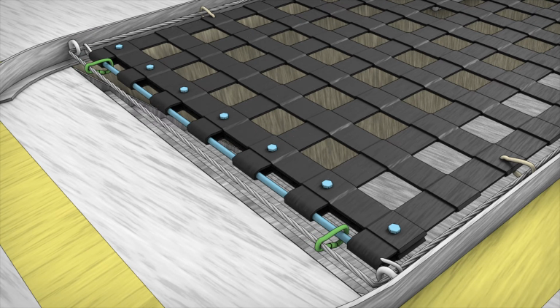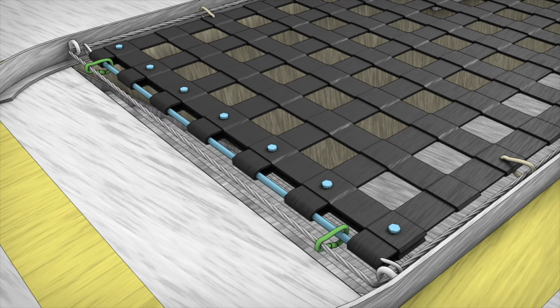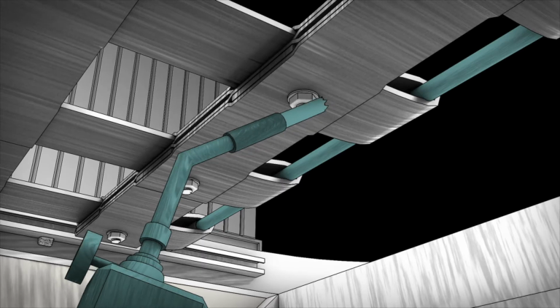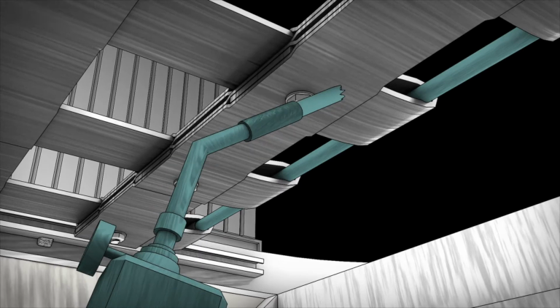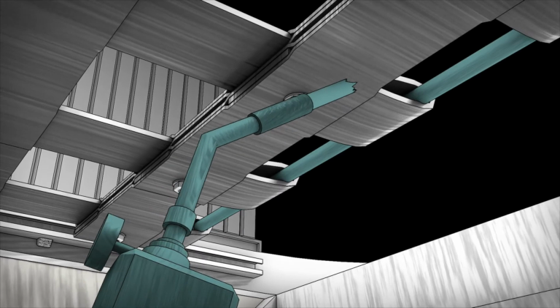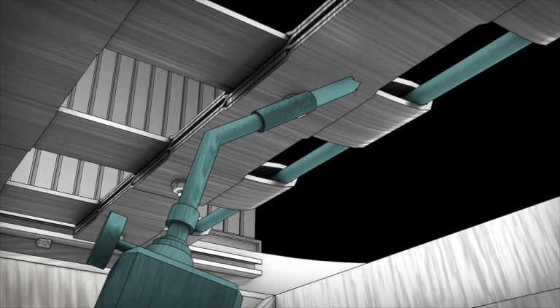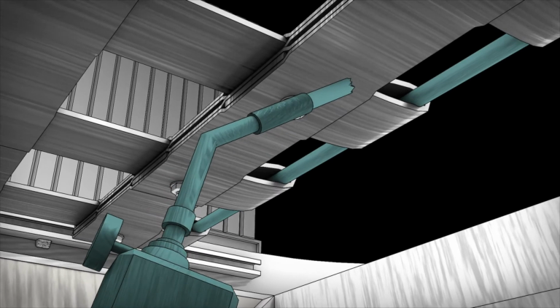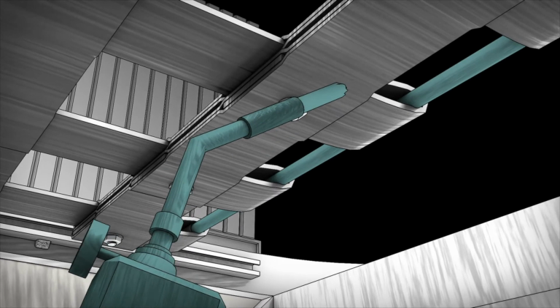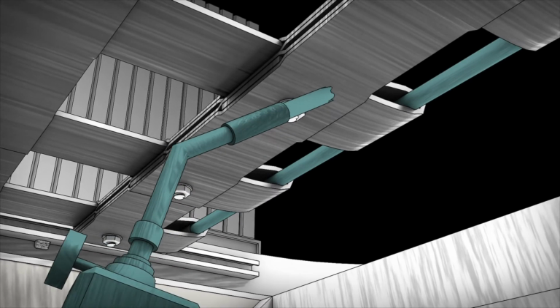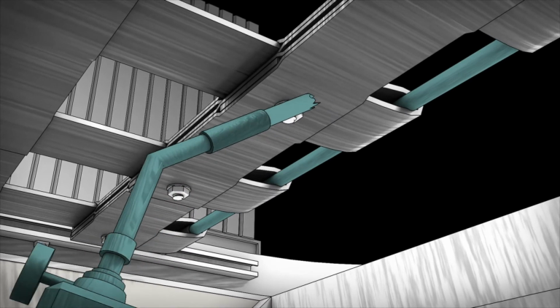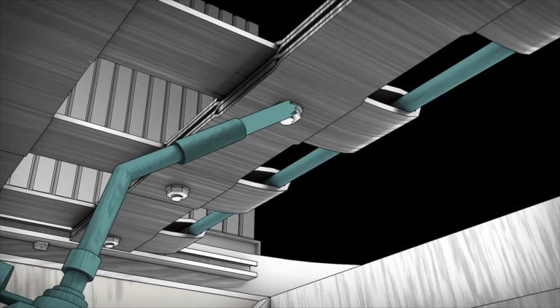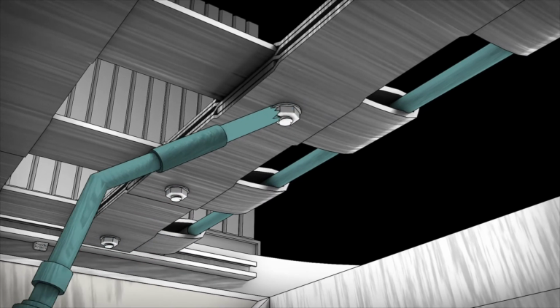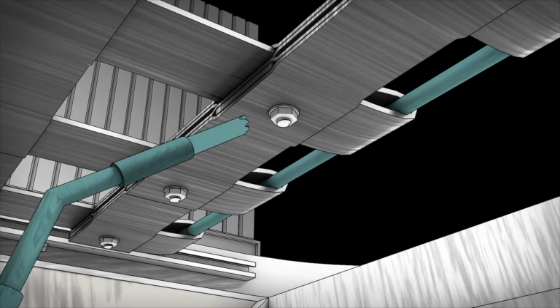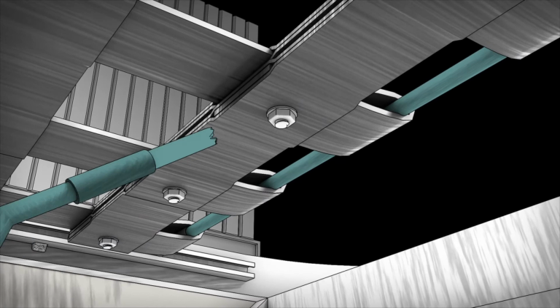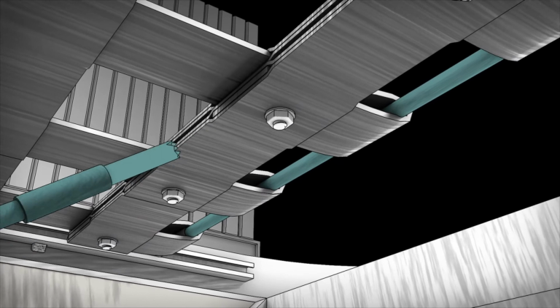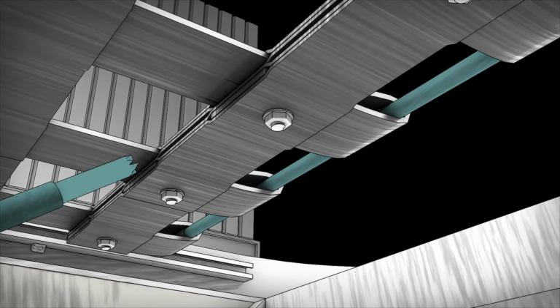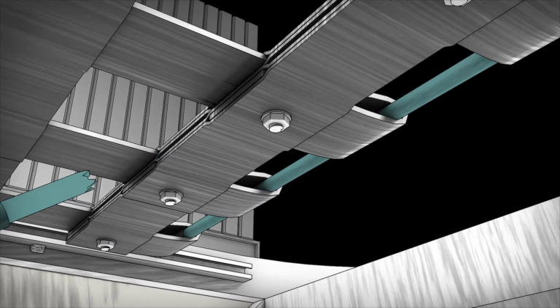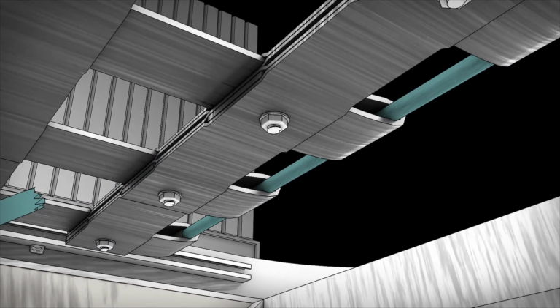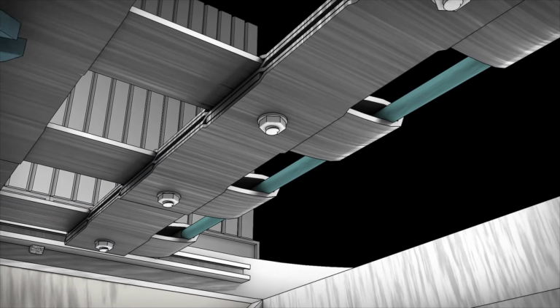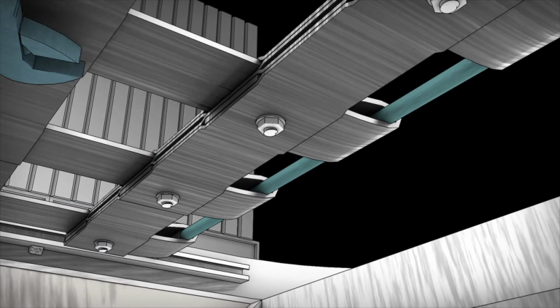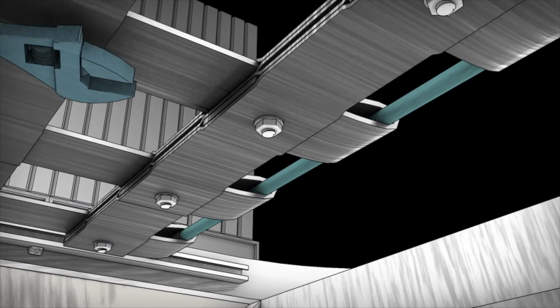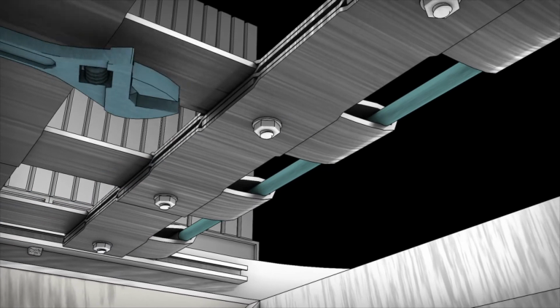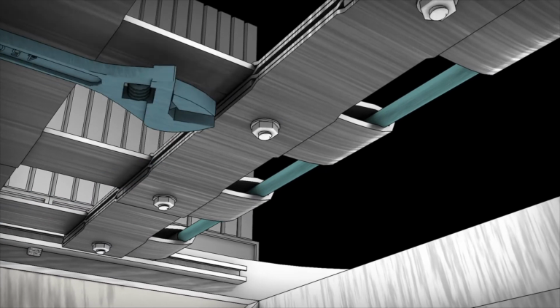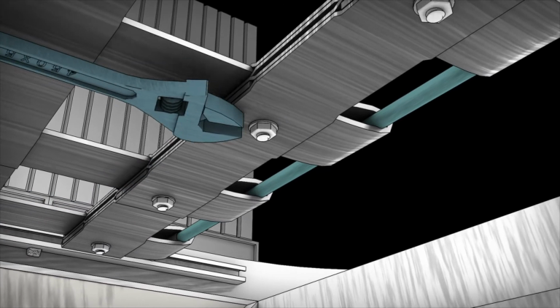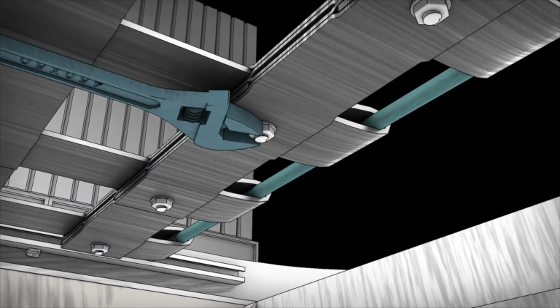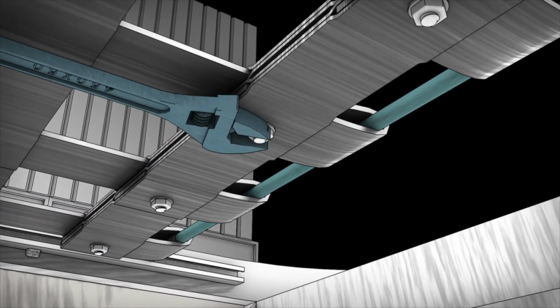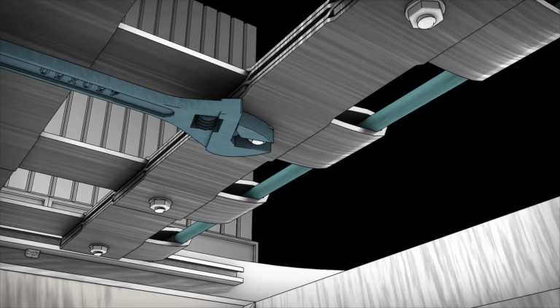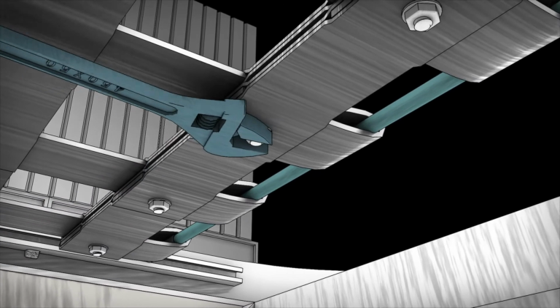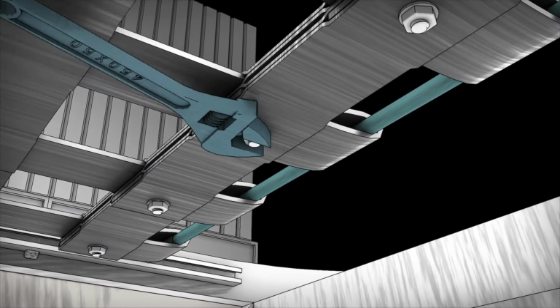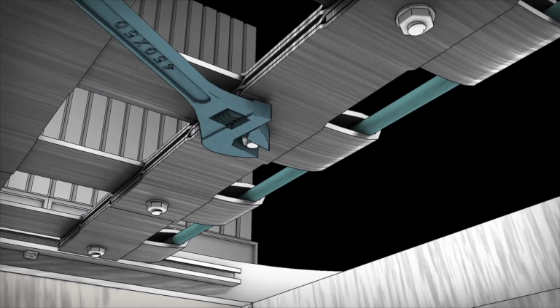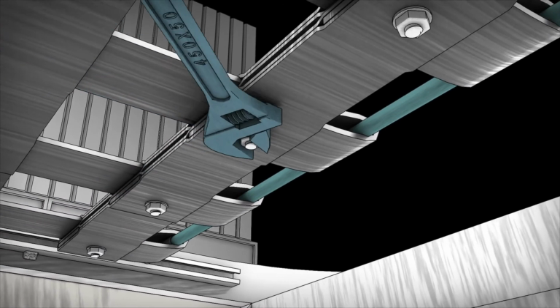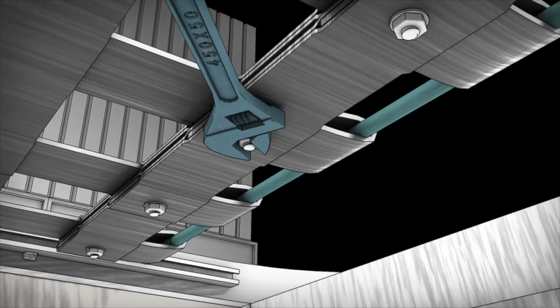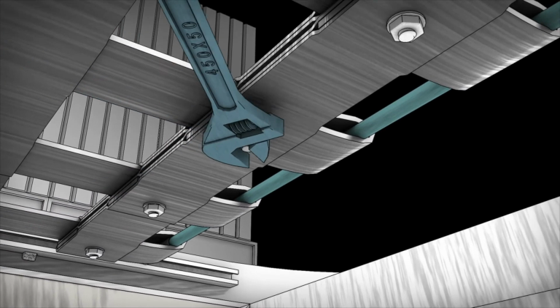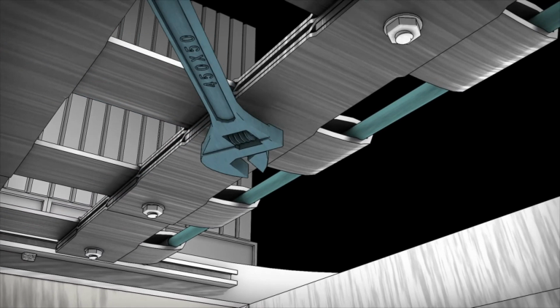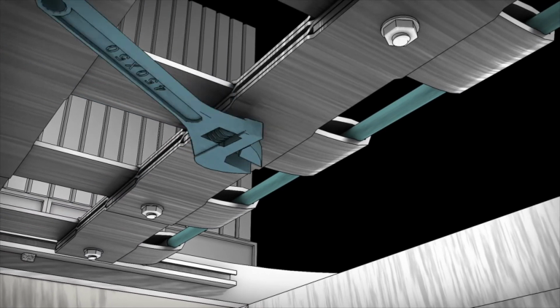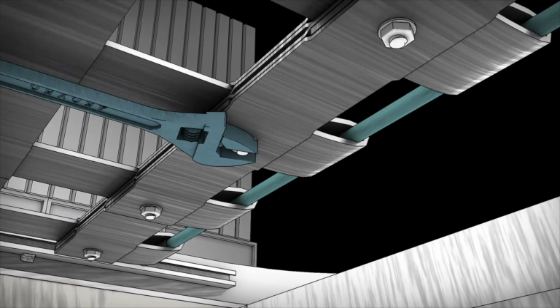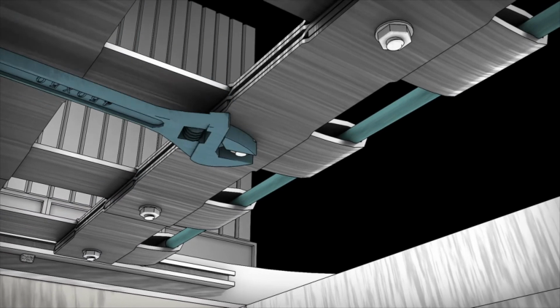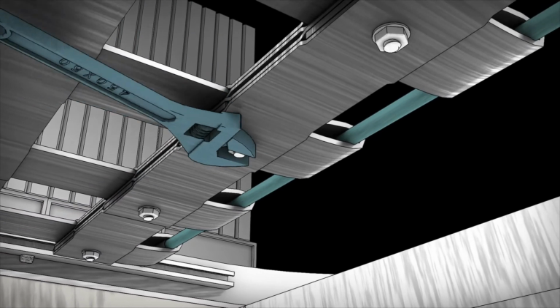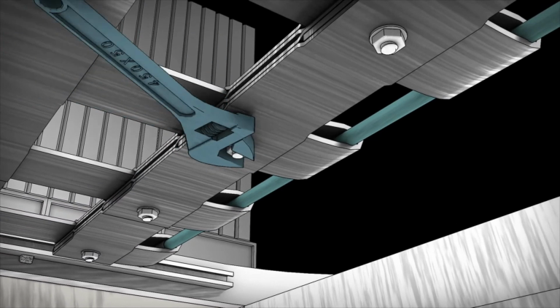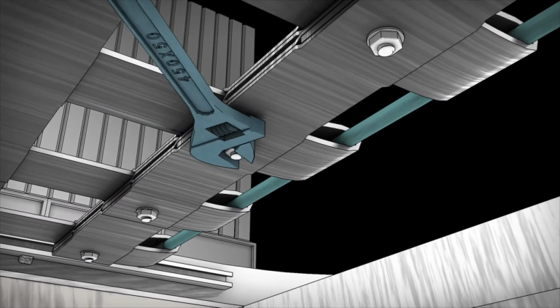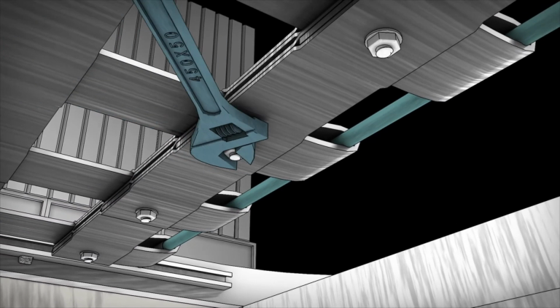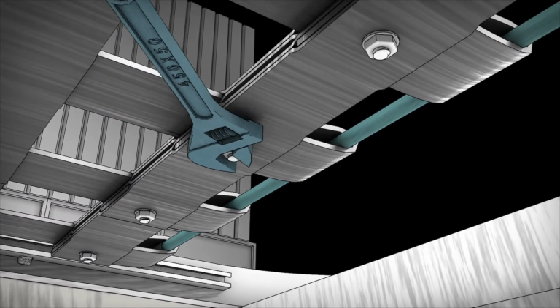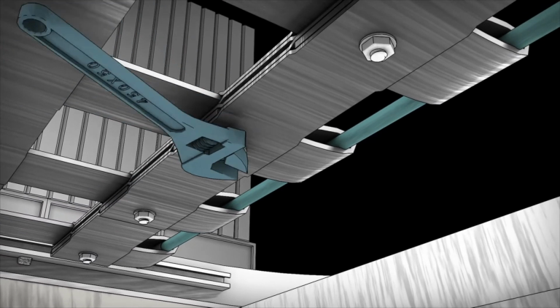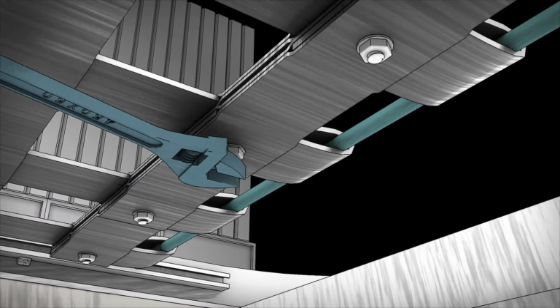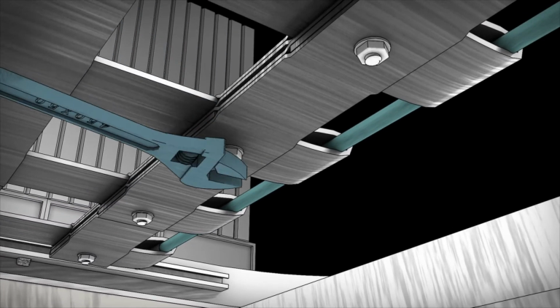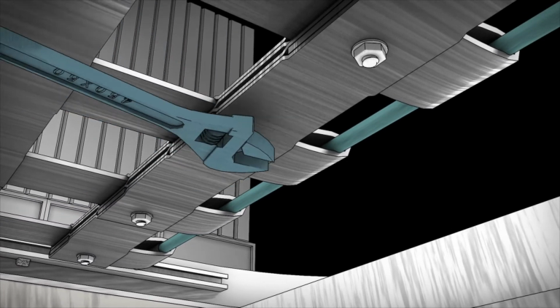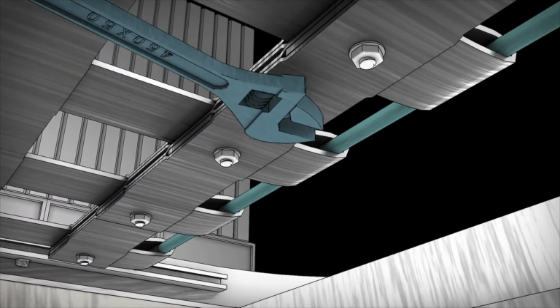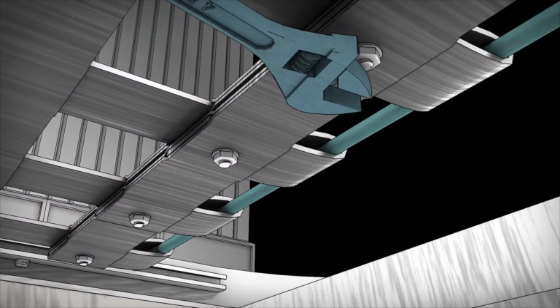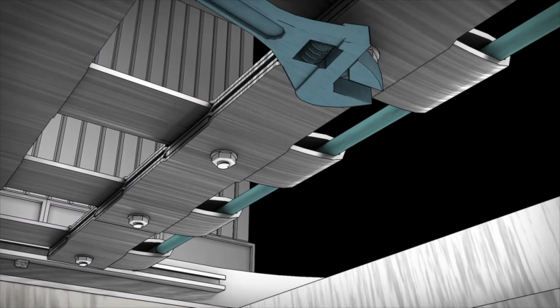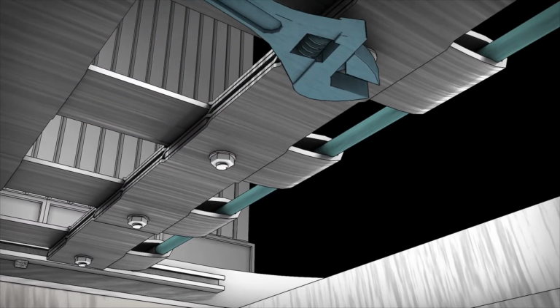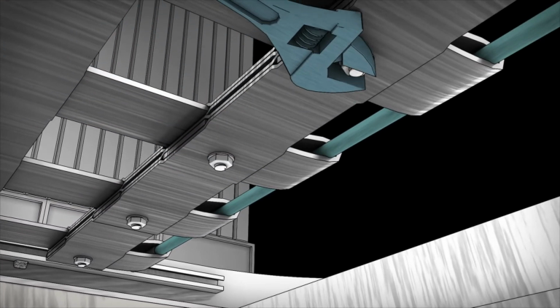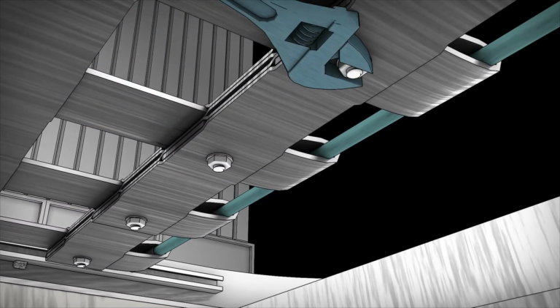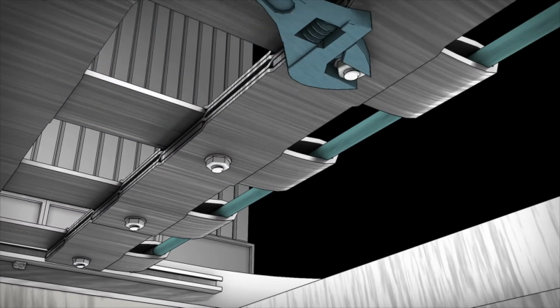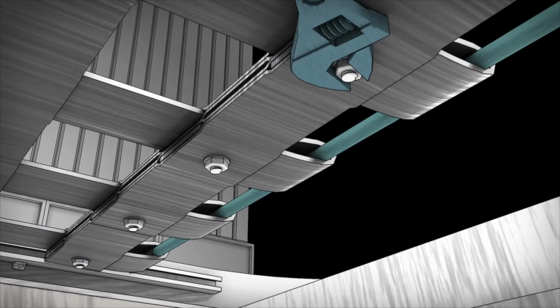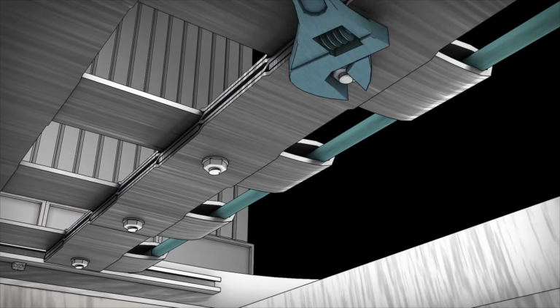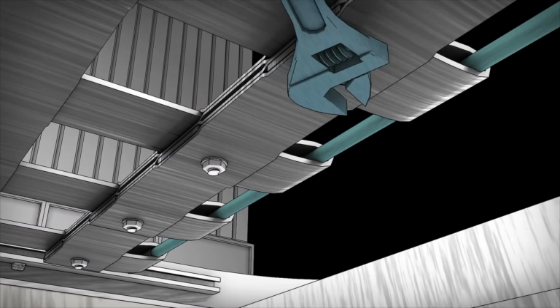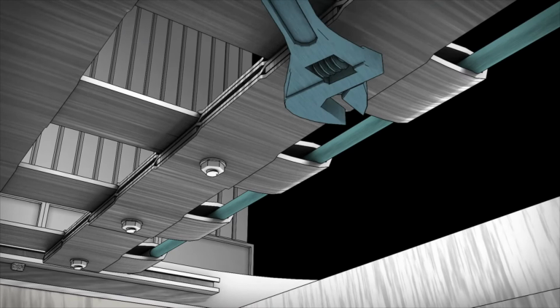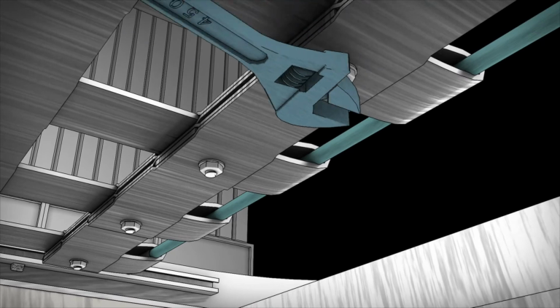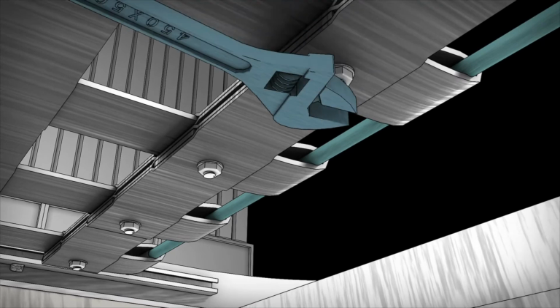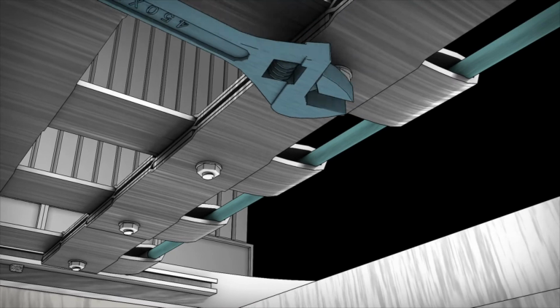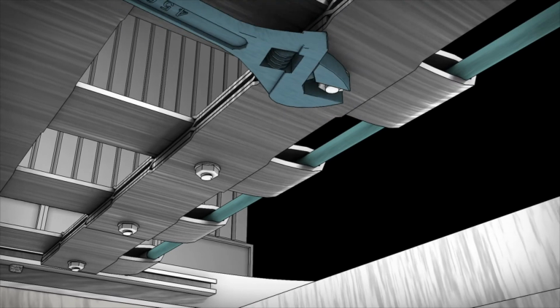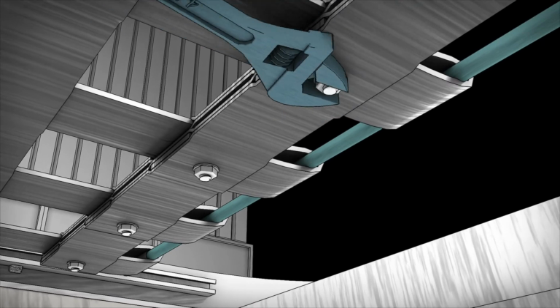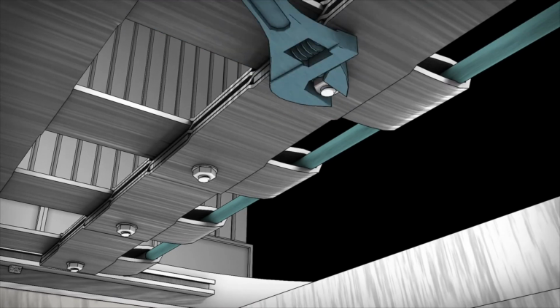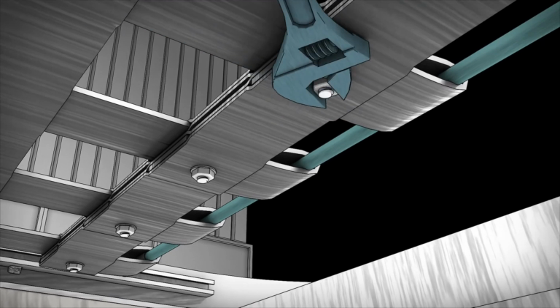Use a propane torch to burn off any excess fabric and seal the edges. Then tighten bolts to secure in place.